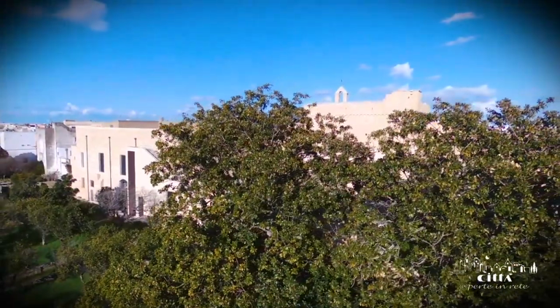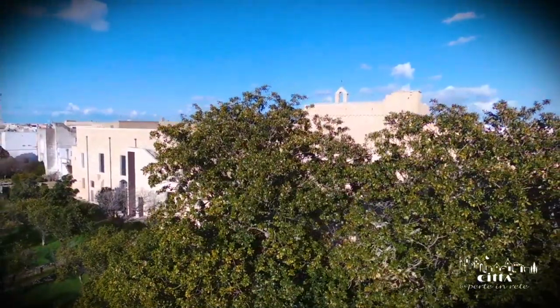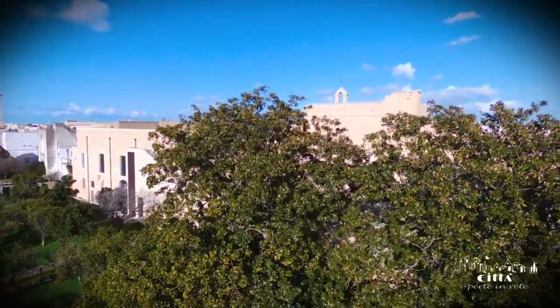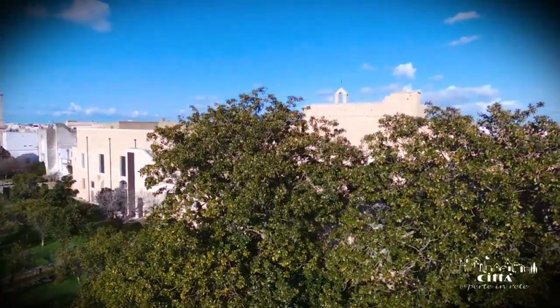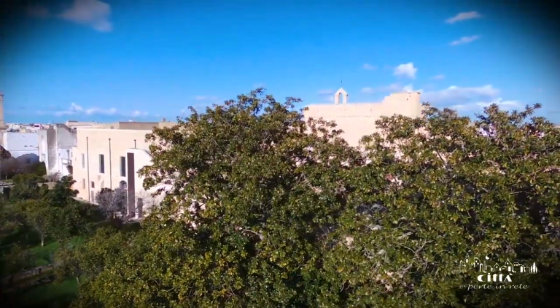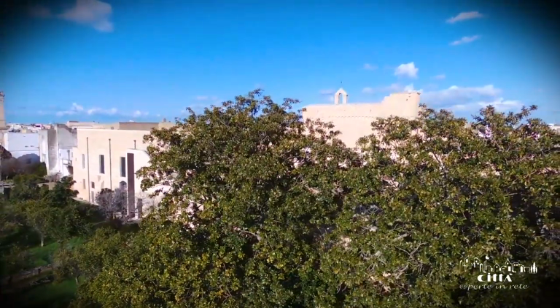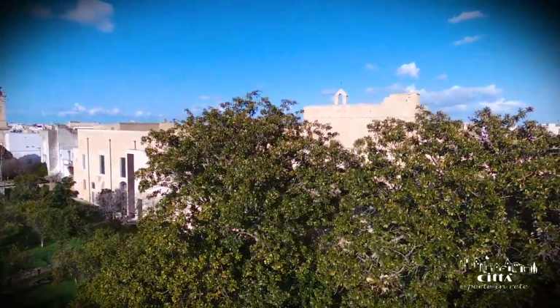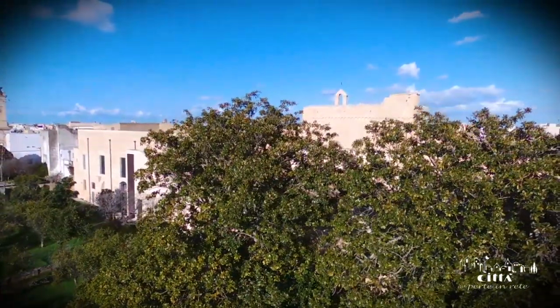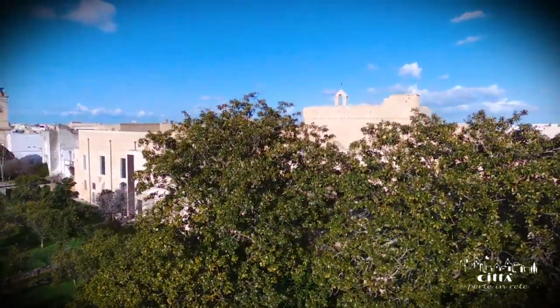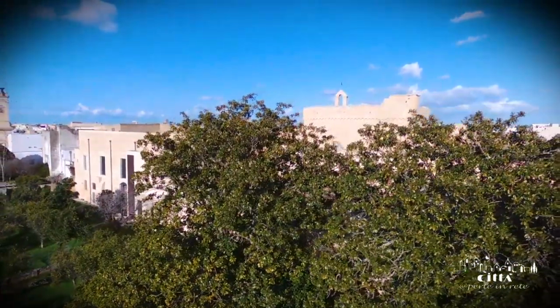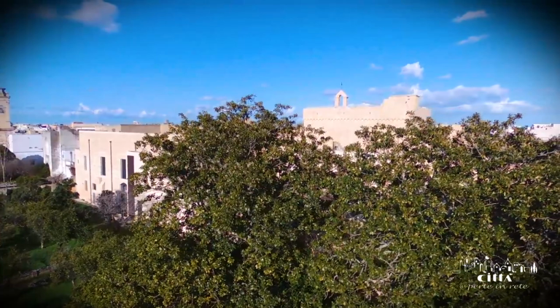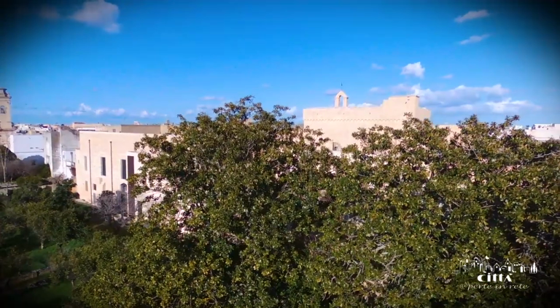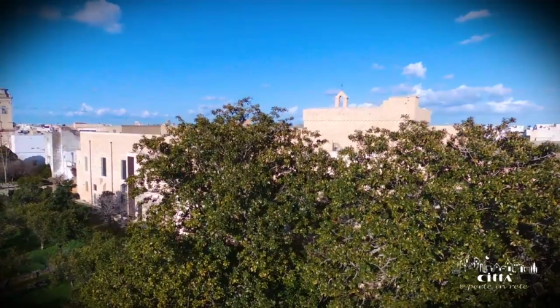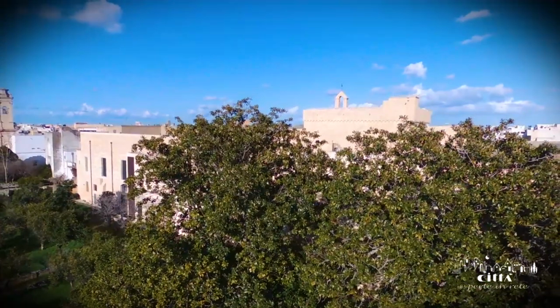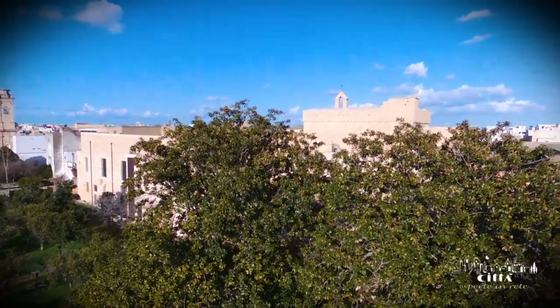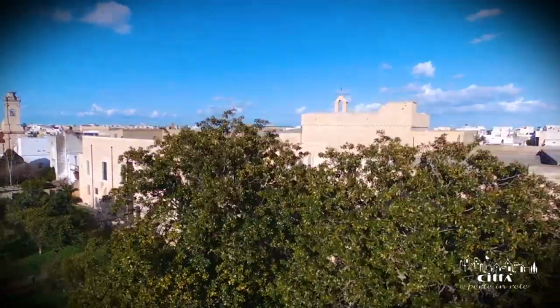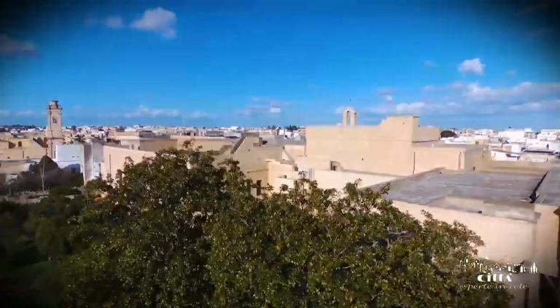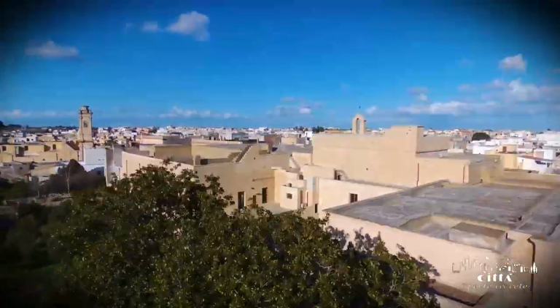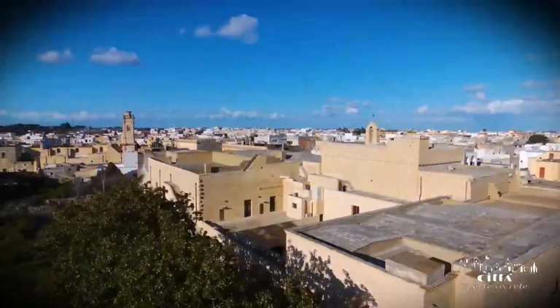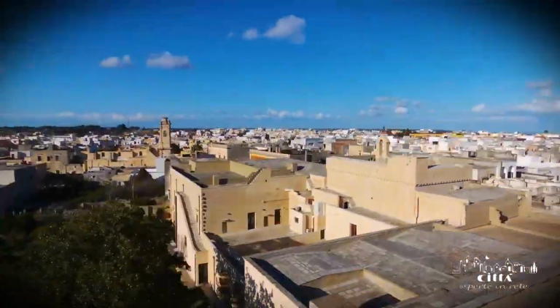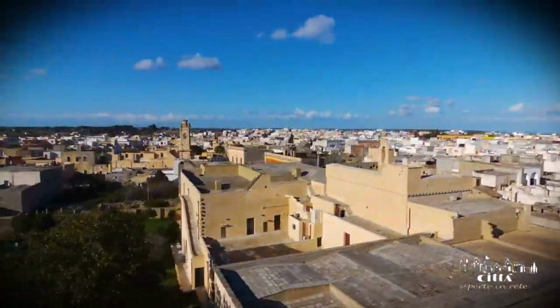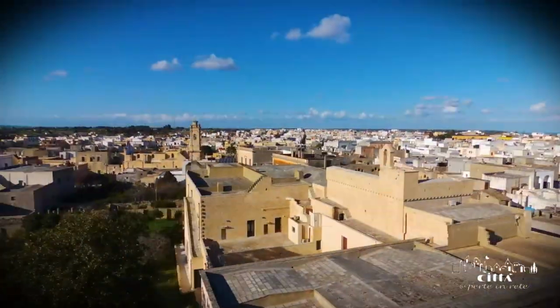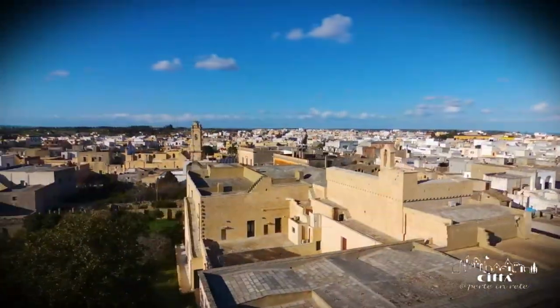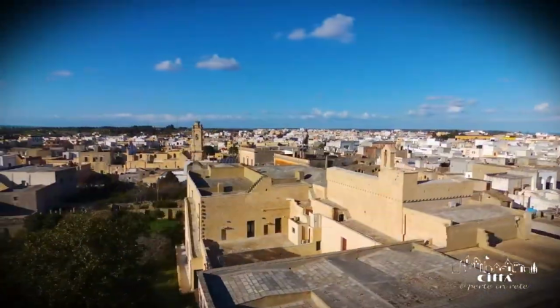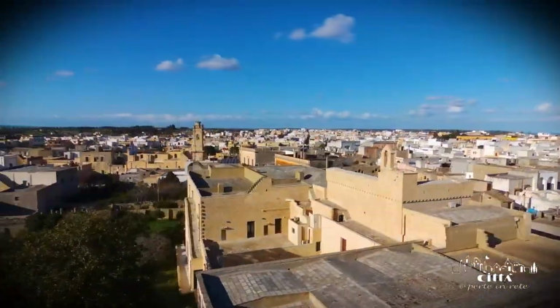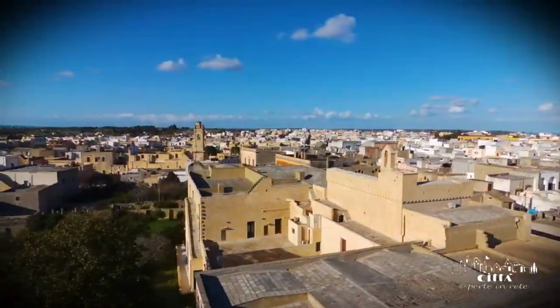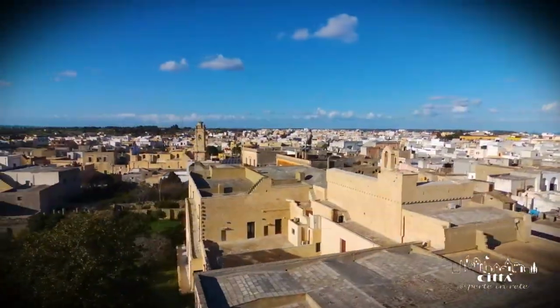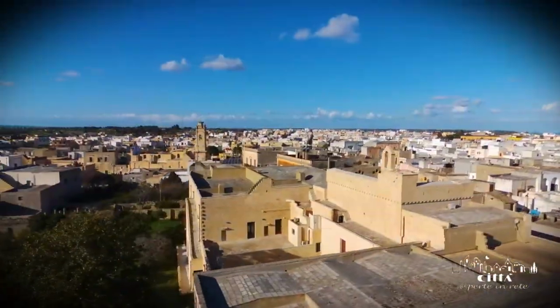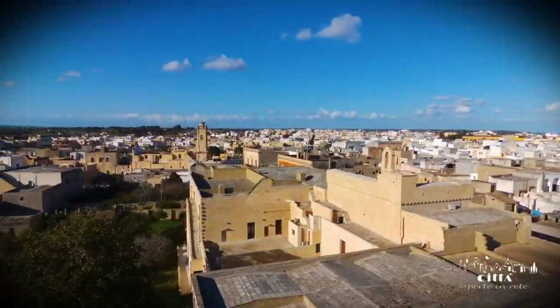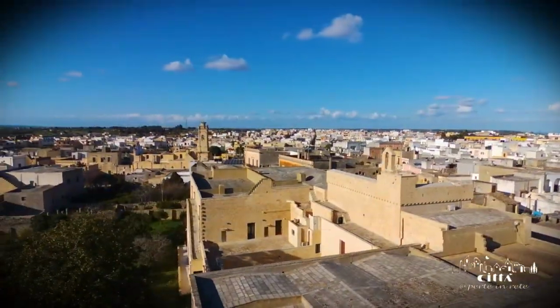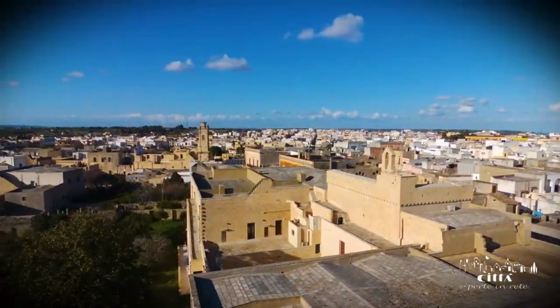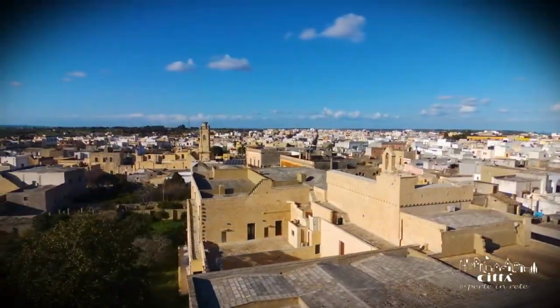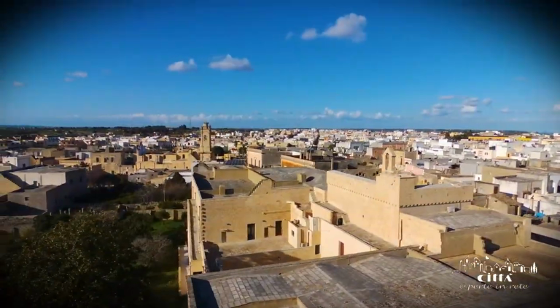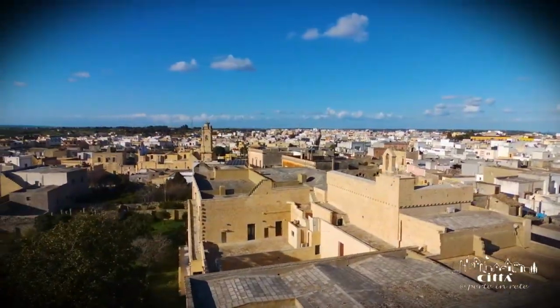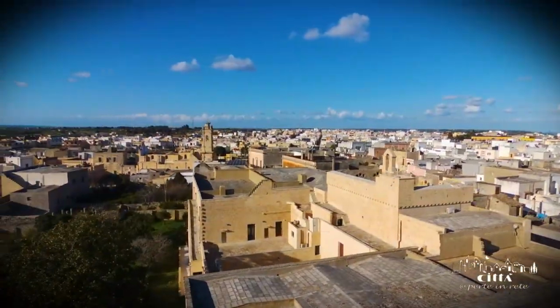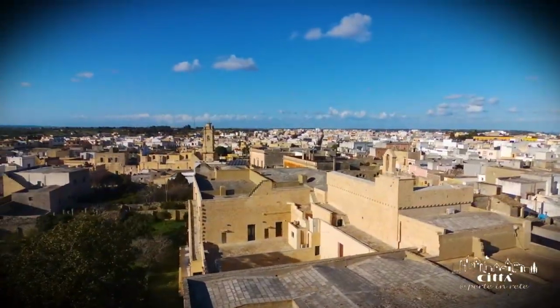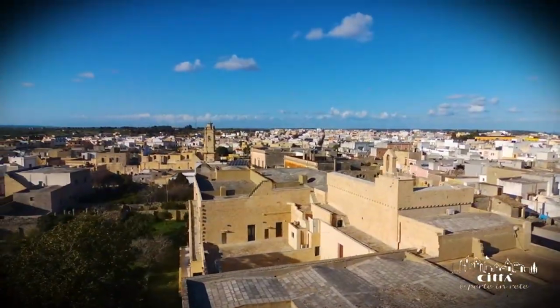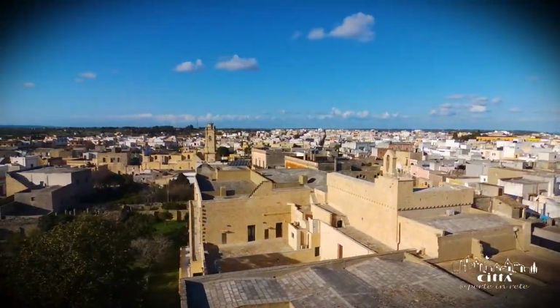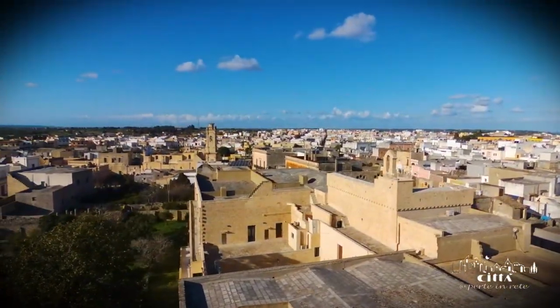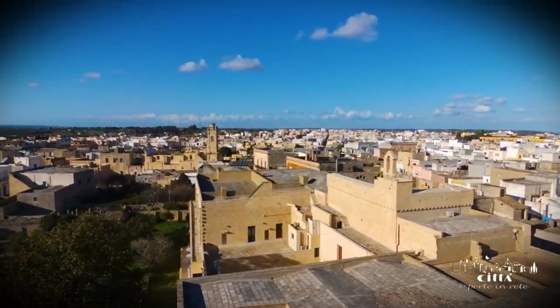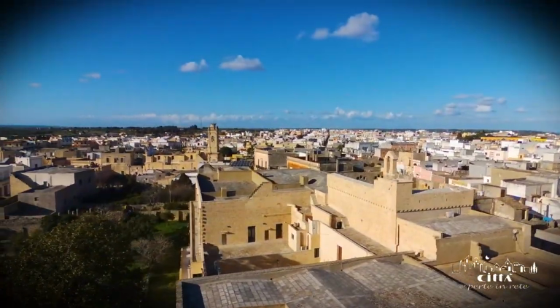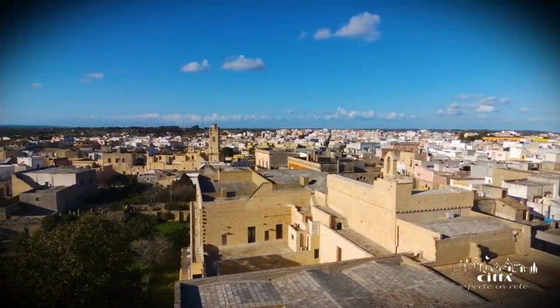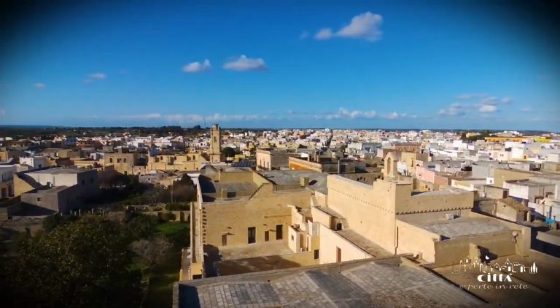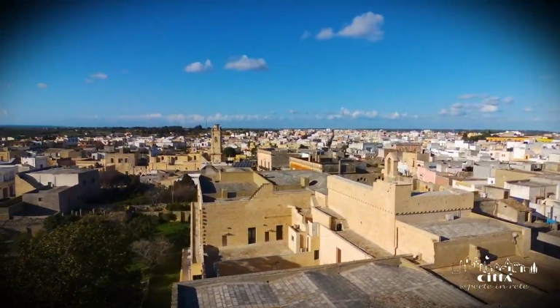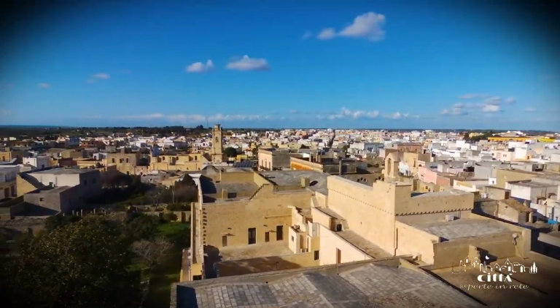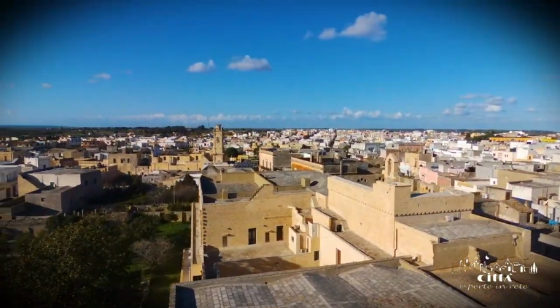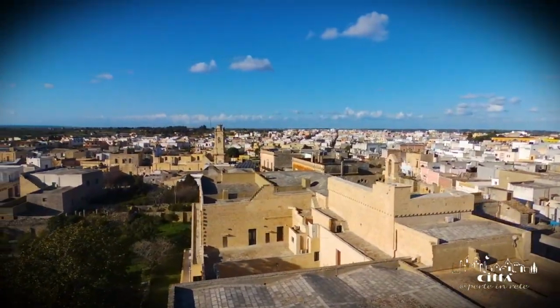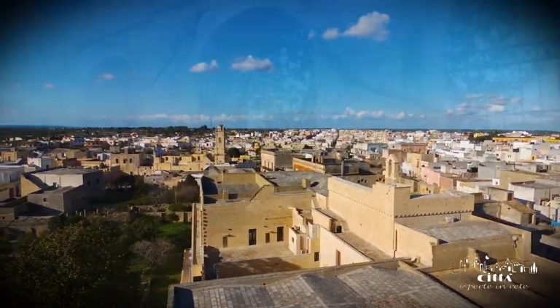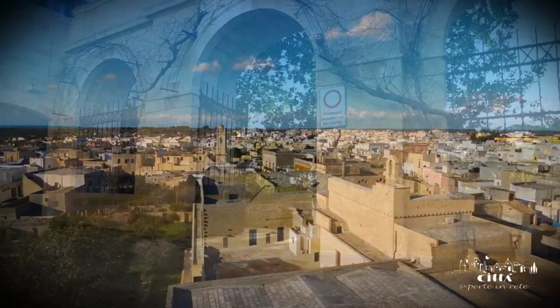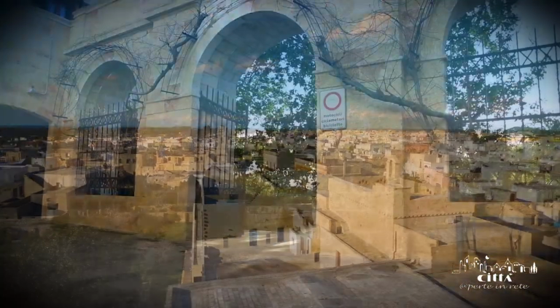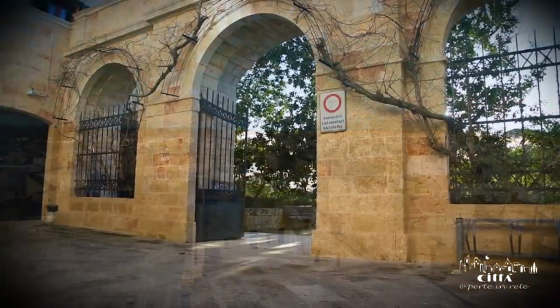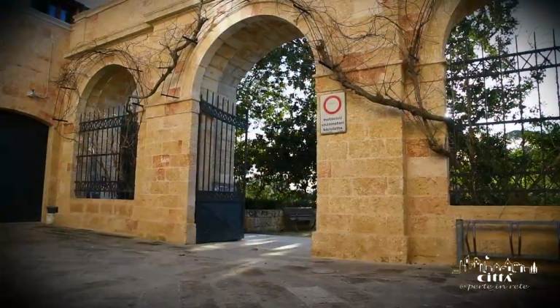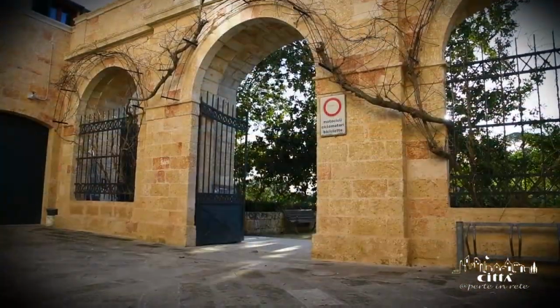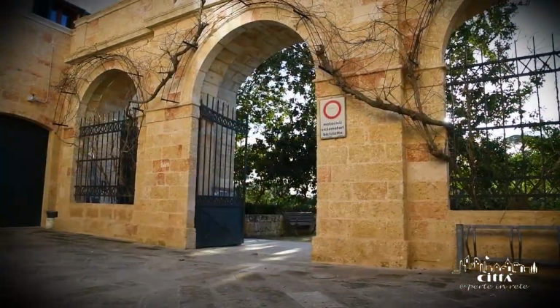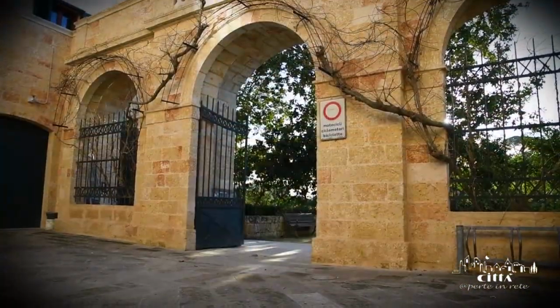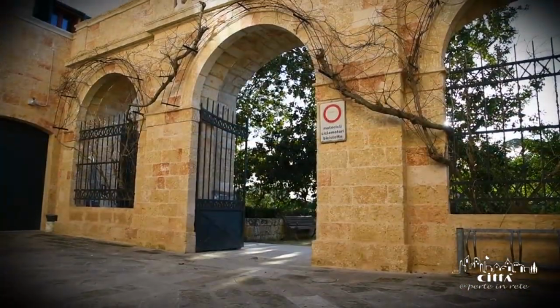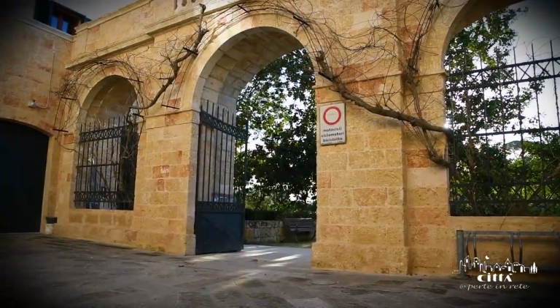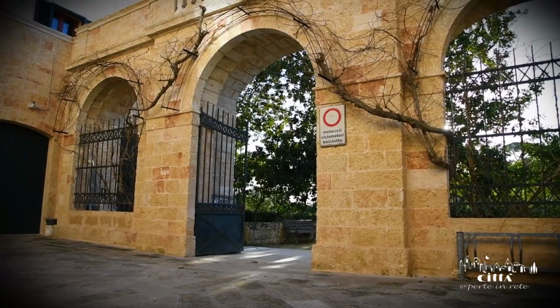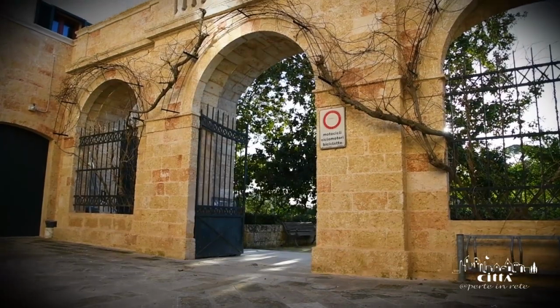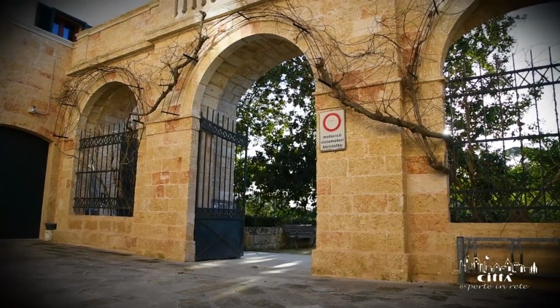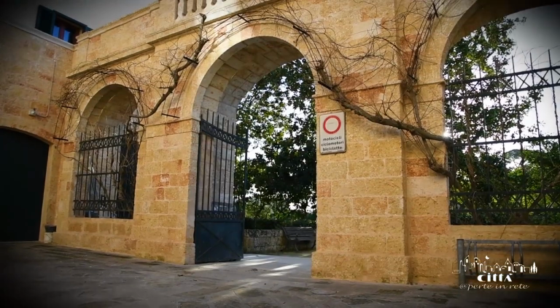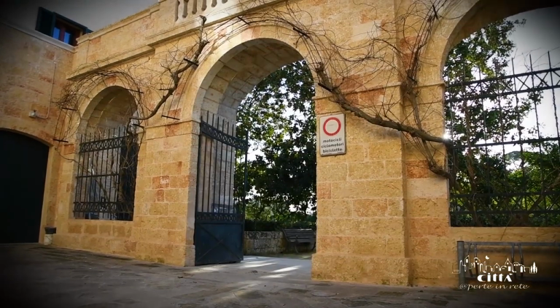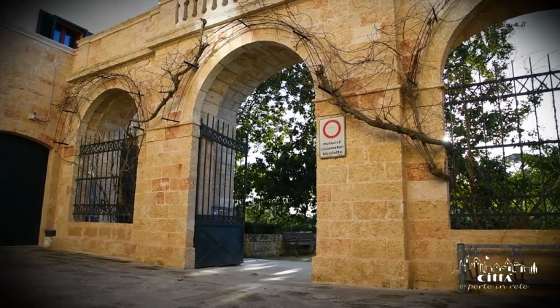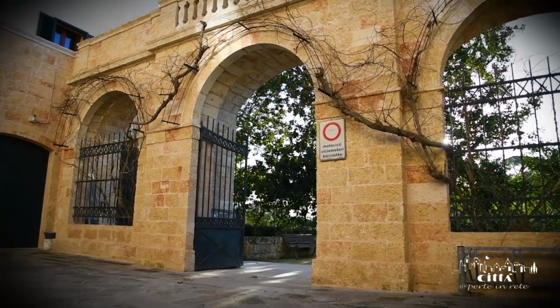An enchanting scenario characterized by the inner facade of the palace and the arches which frame the entrance.